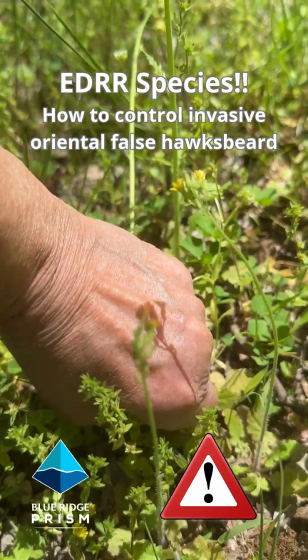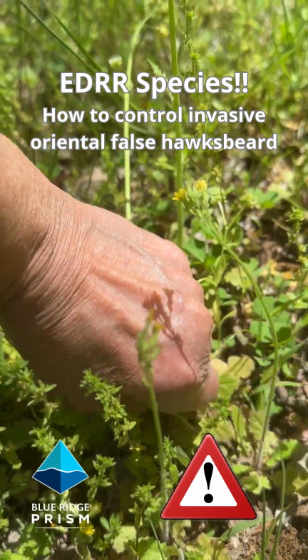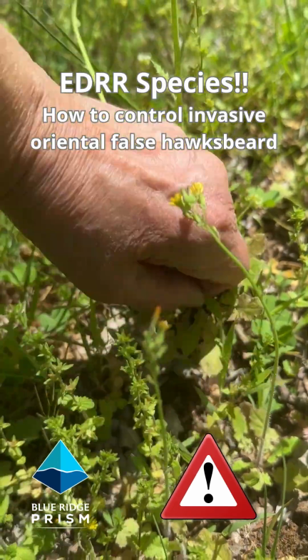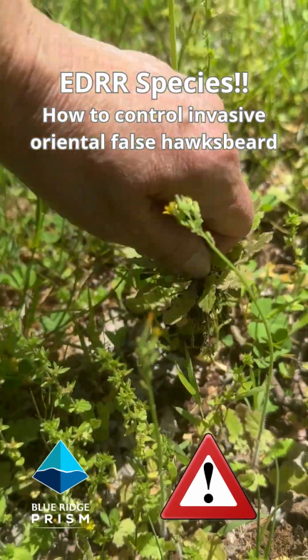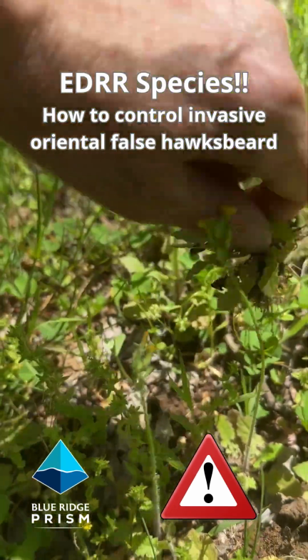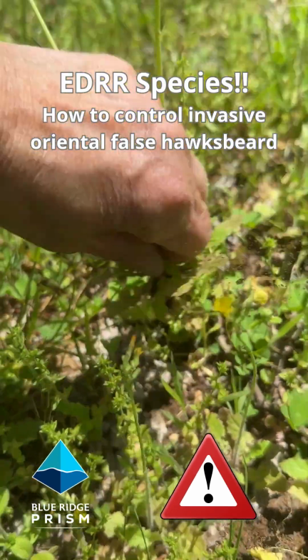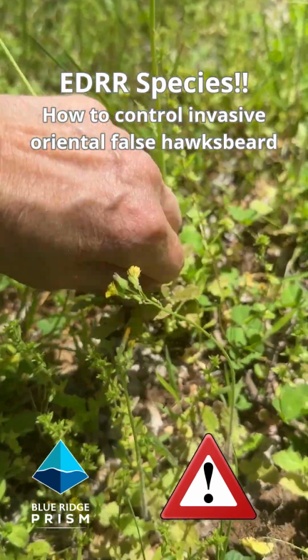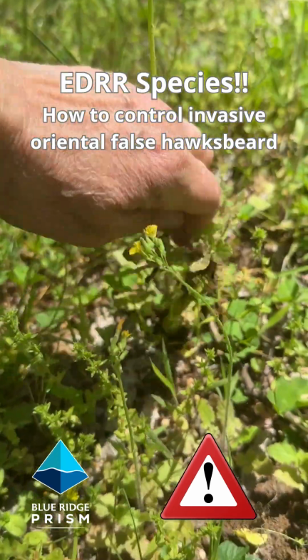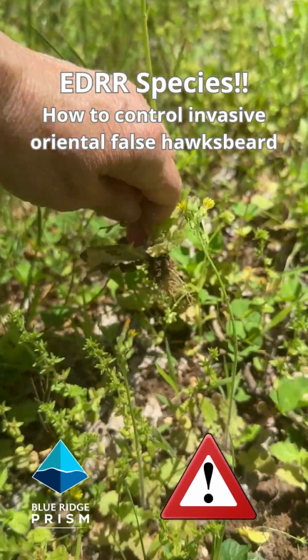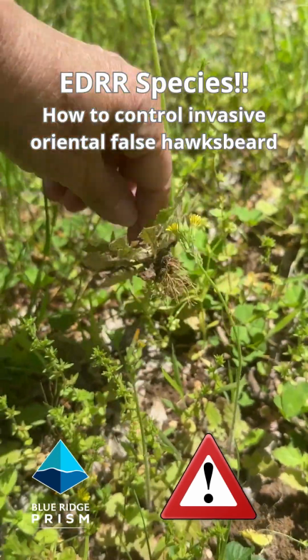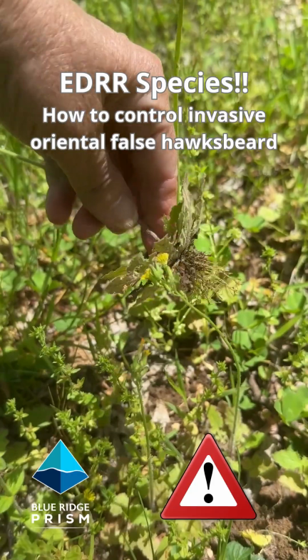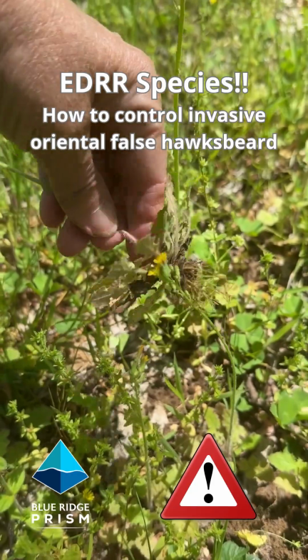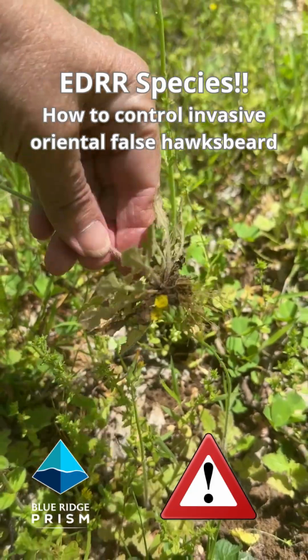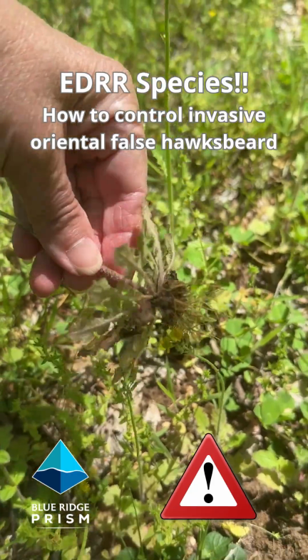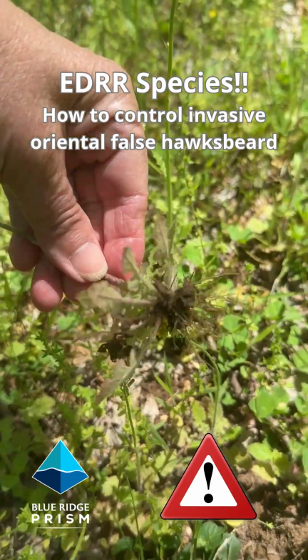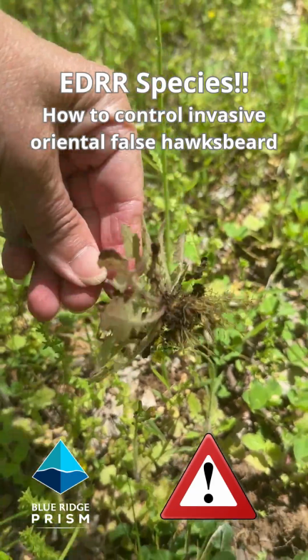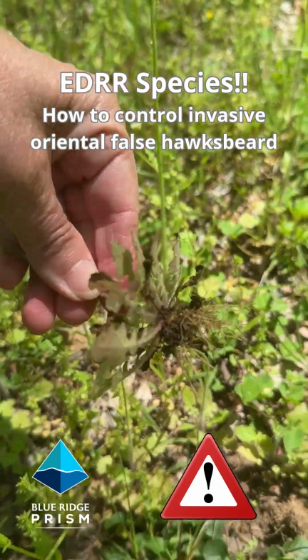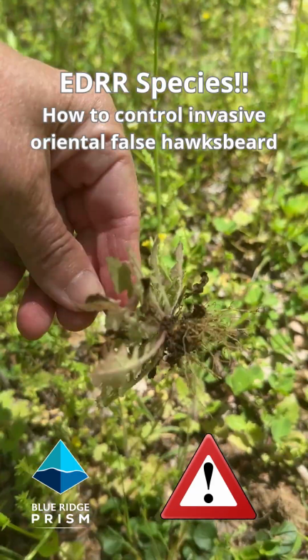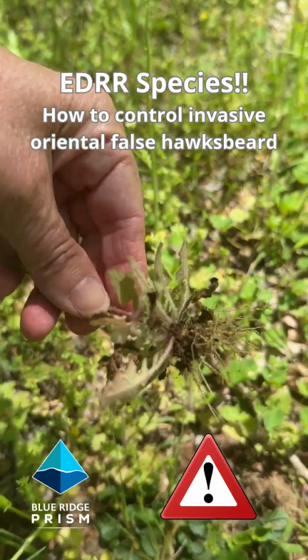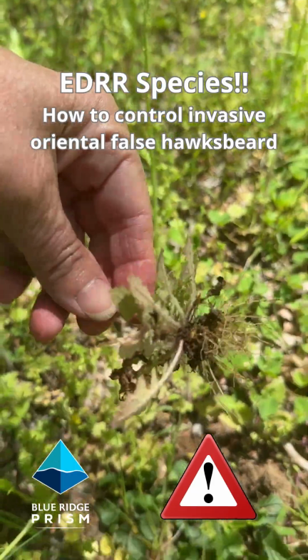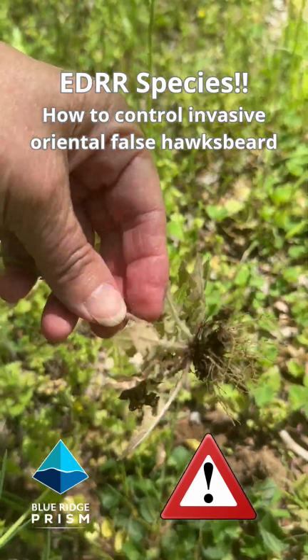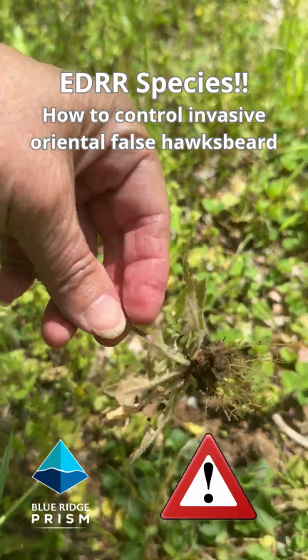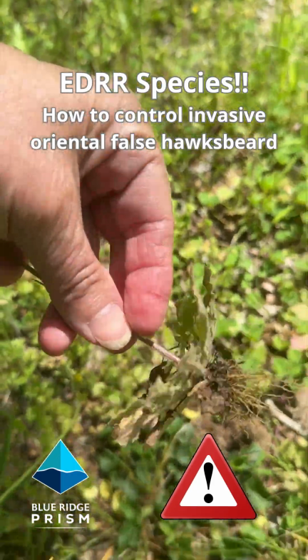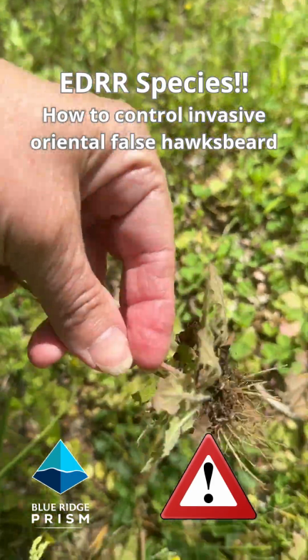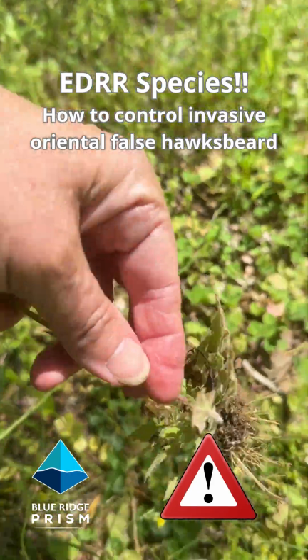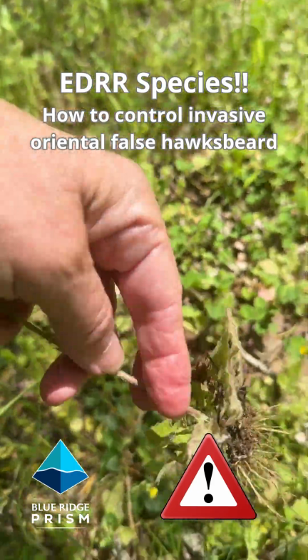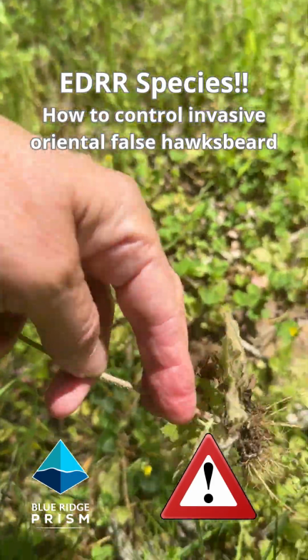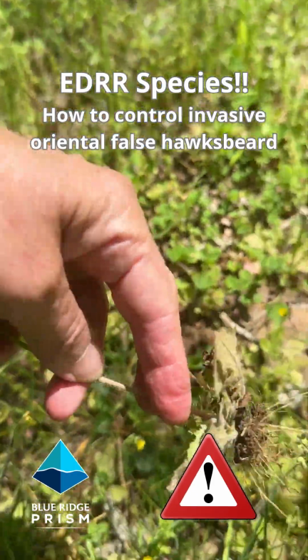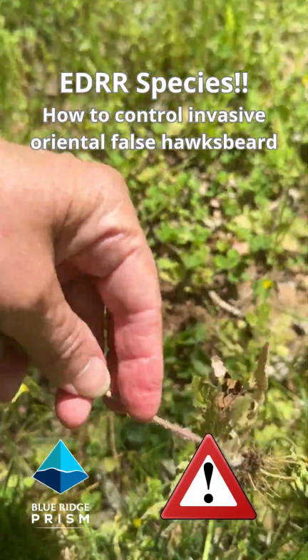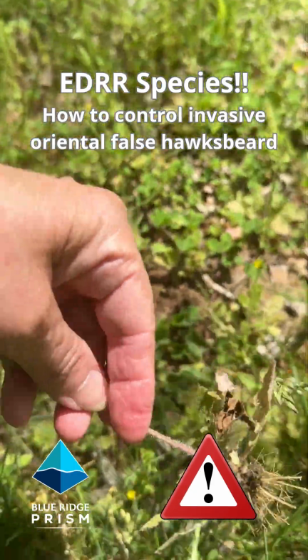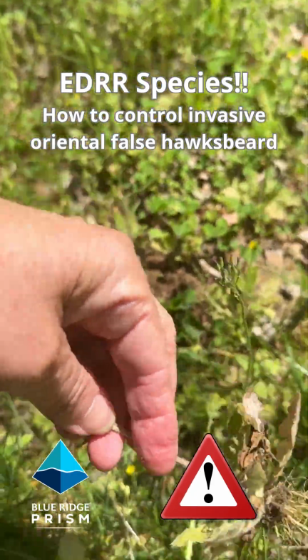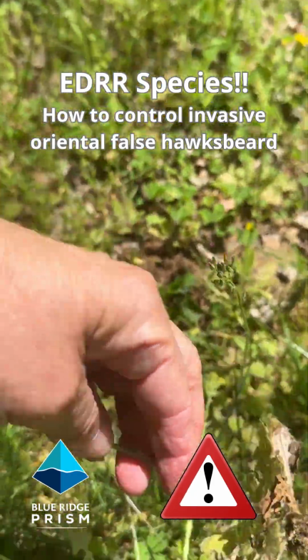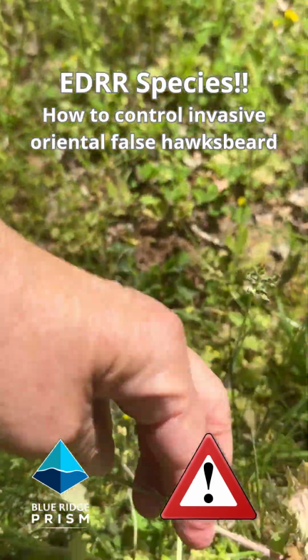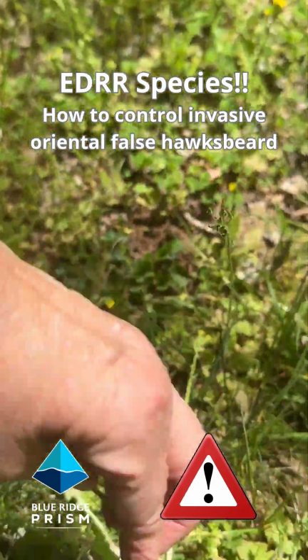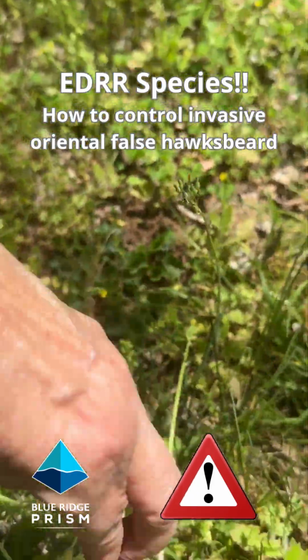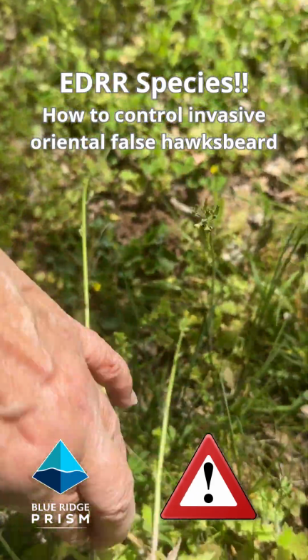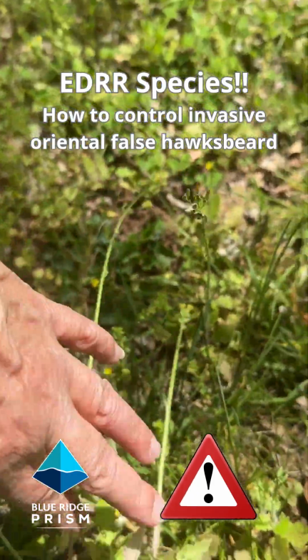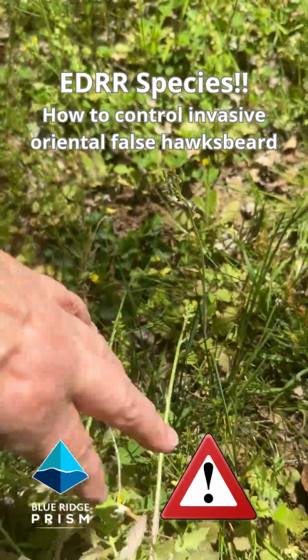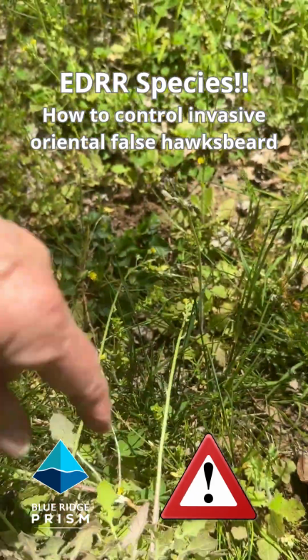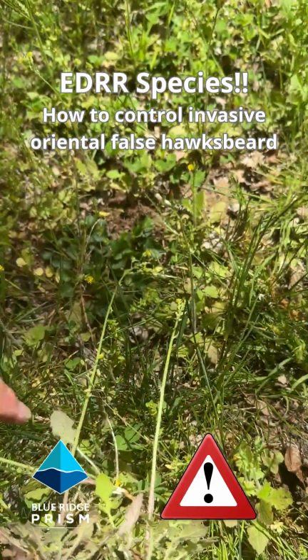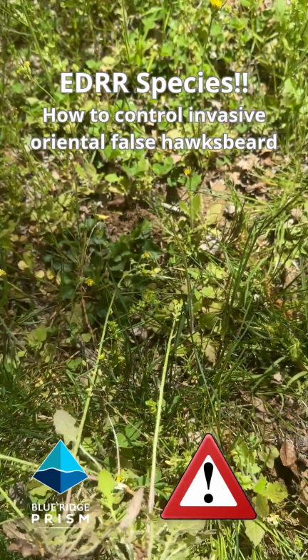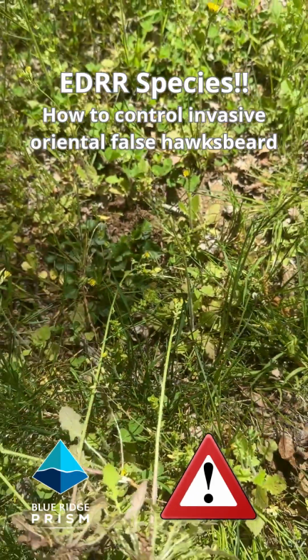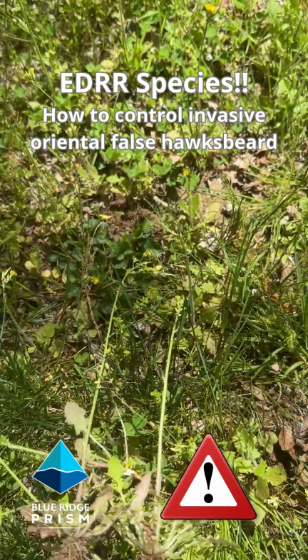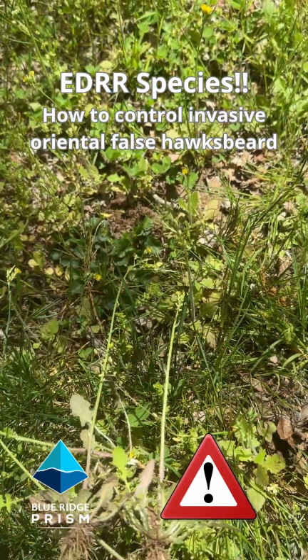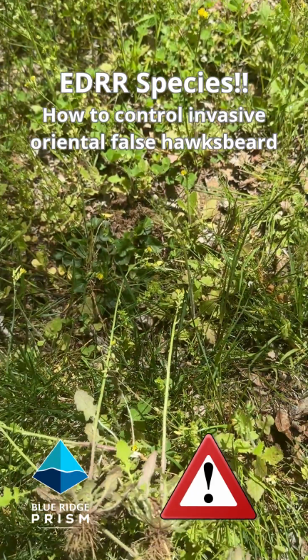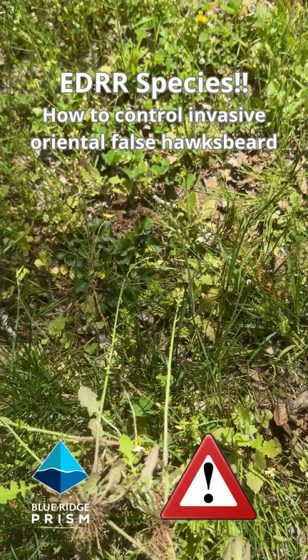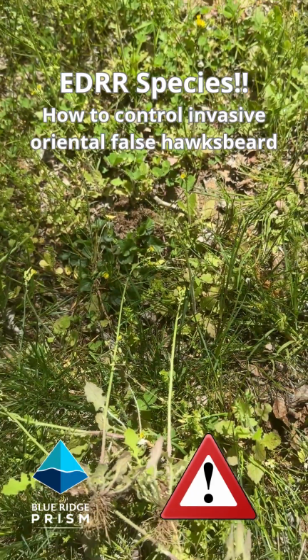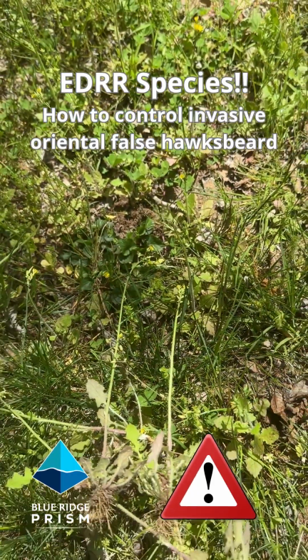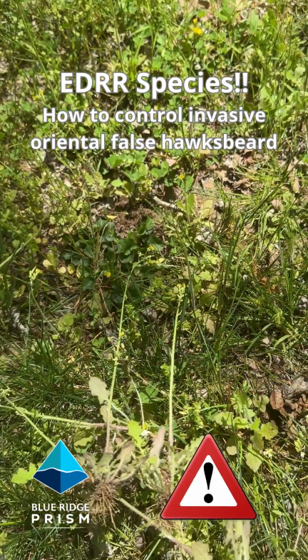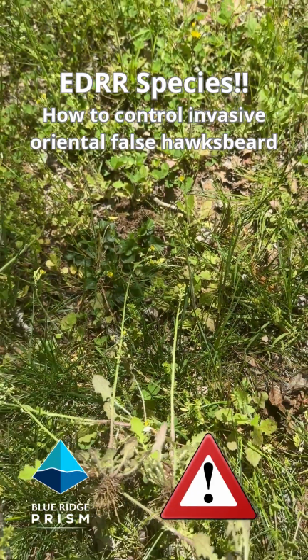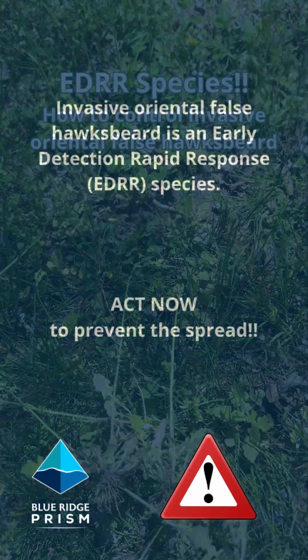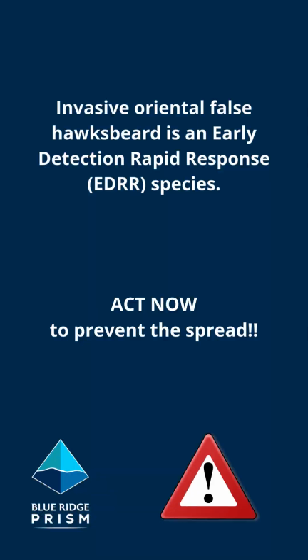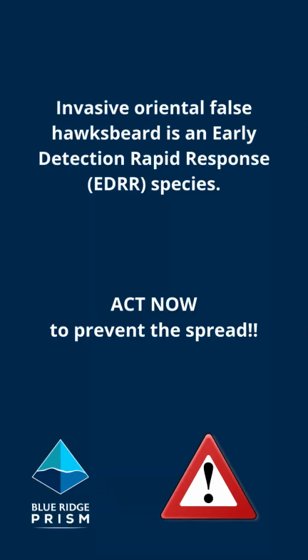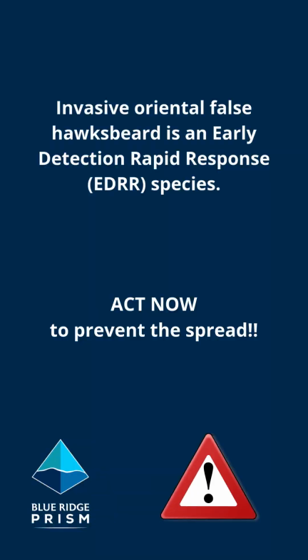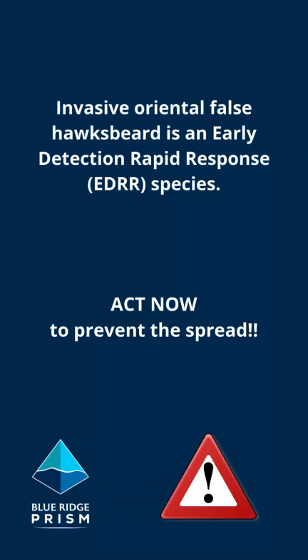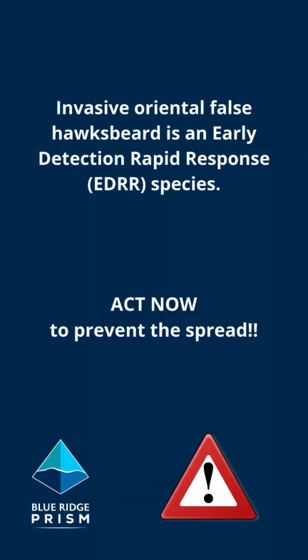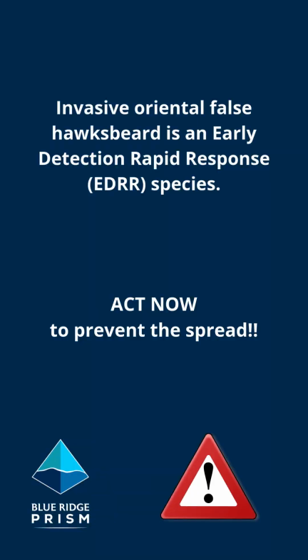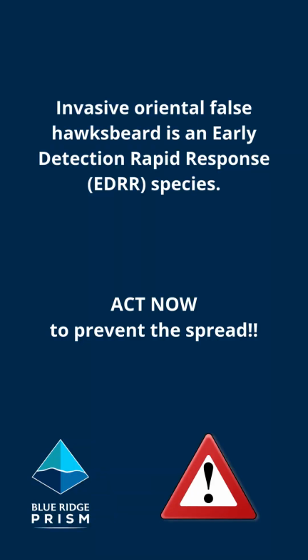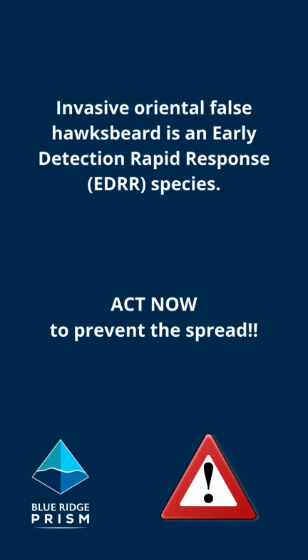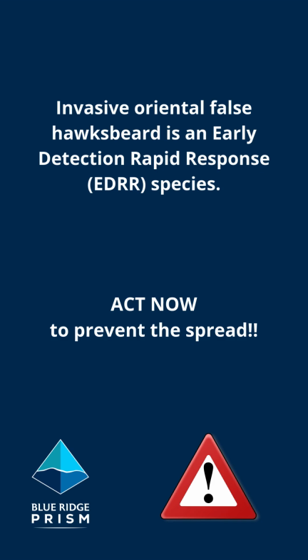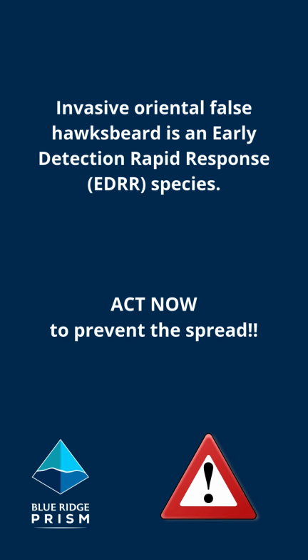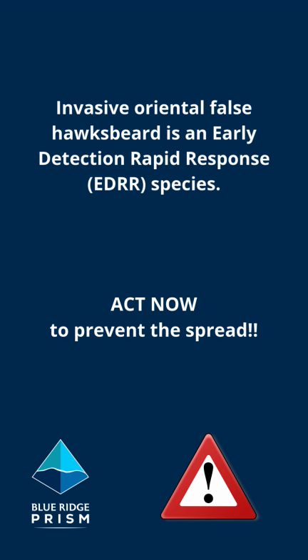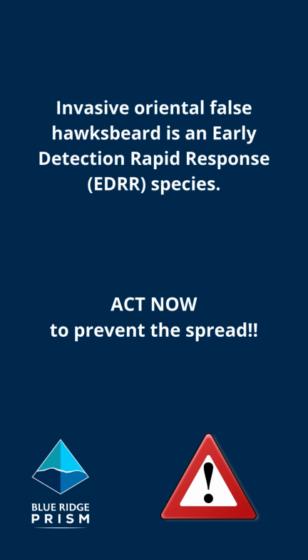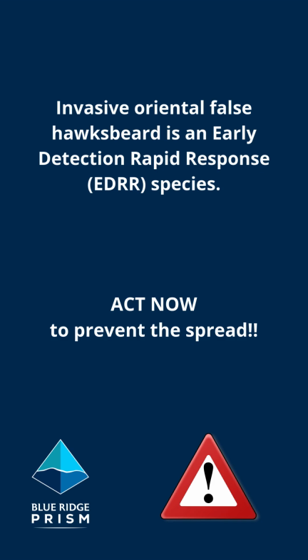This is control of oriental false hawksbeard. Make sure that these seeds will die.